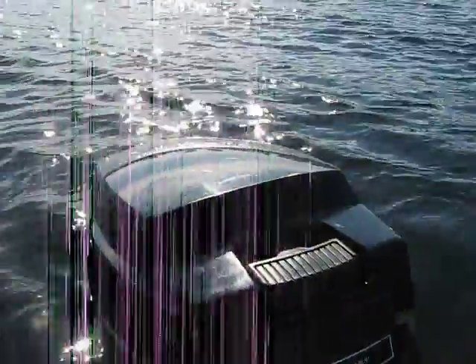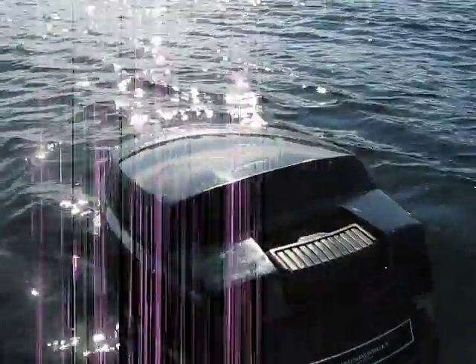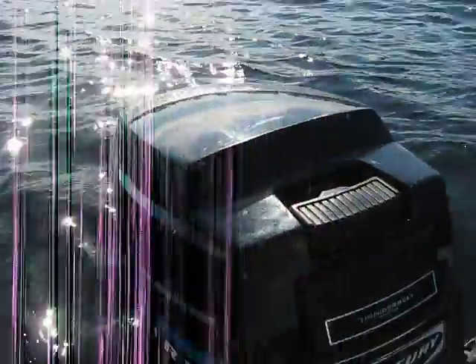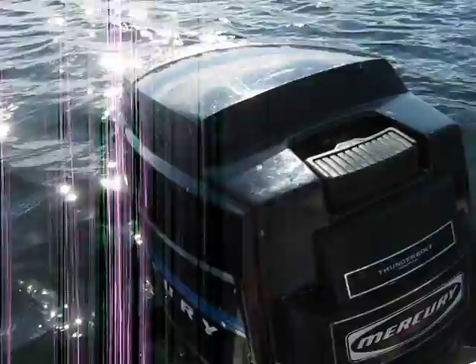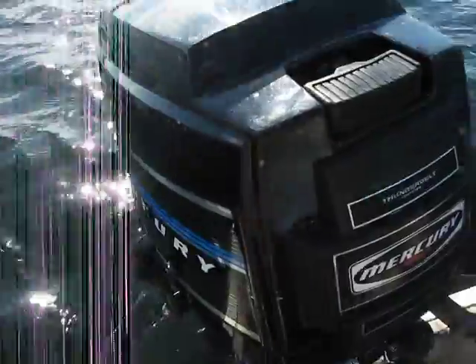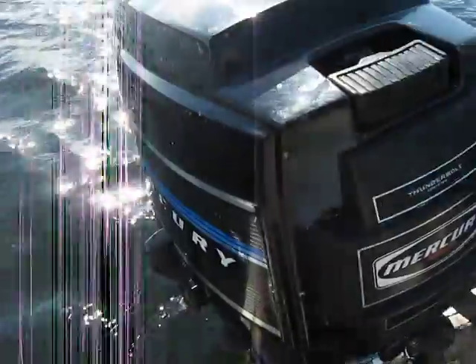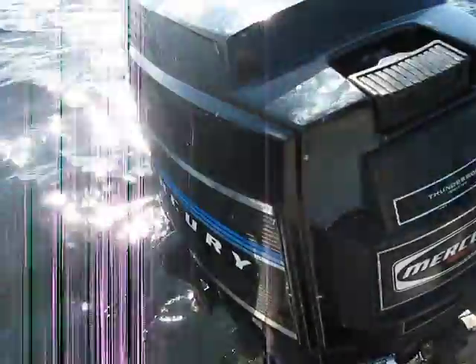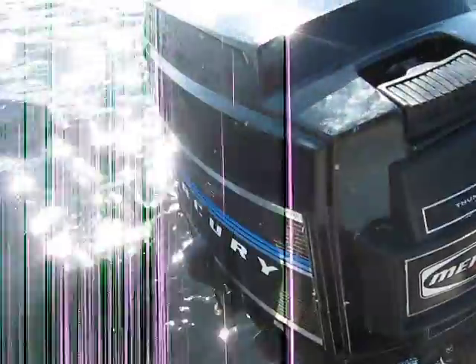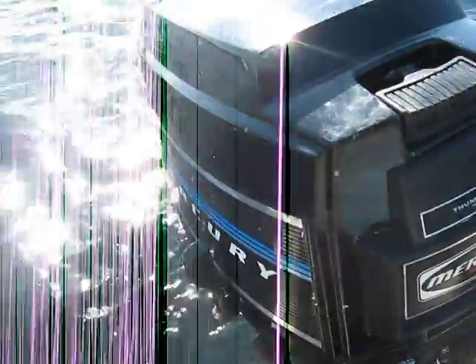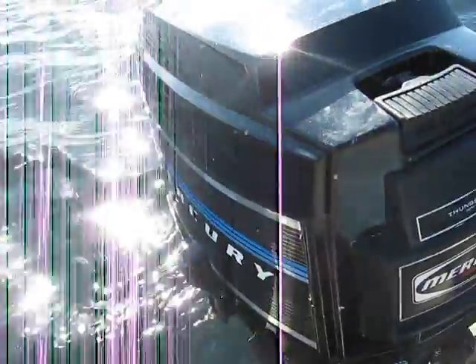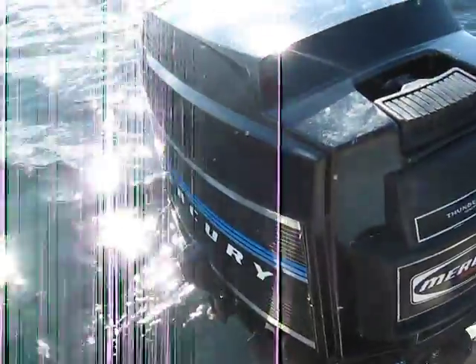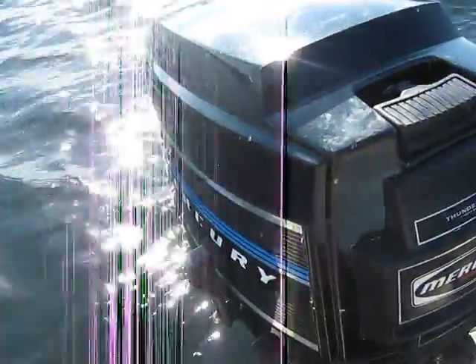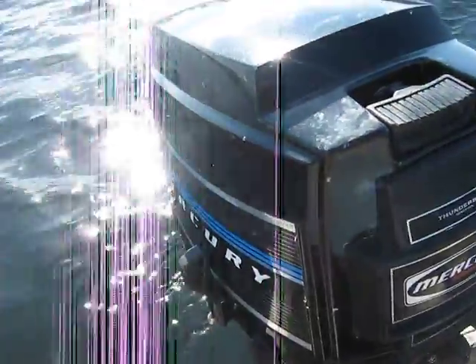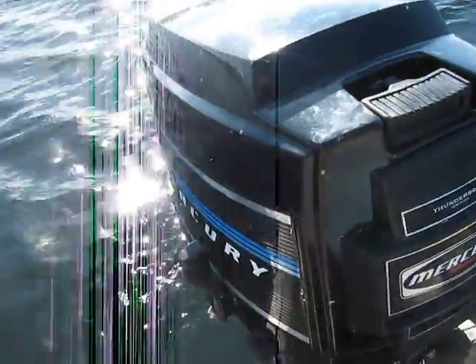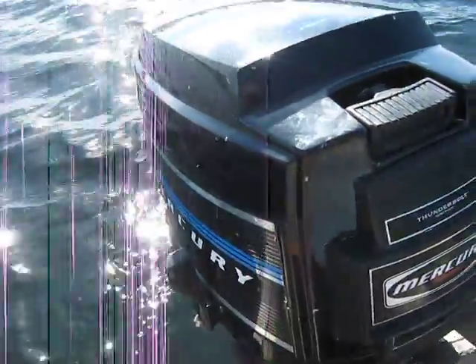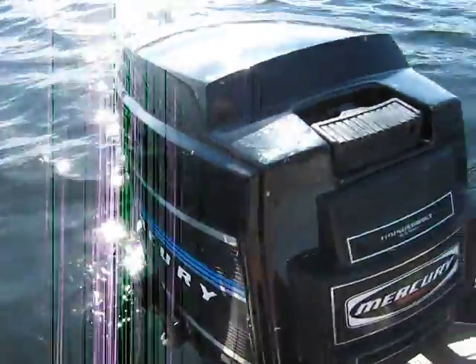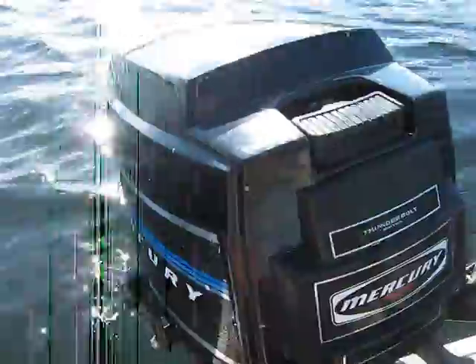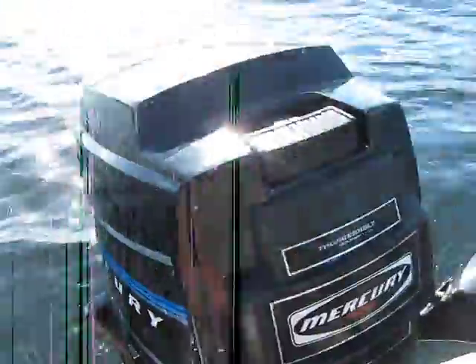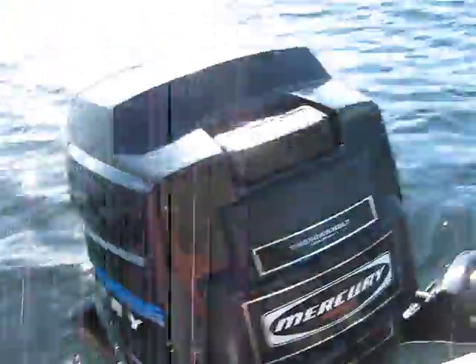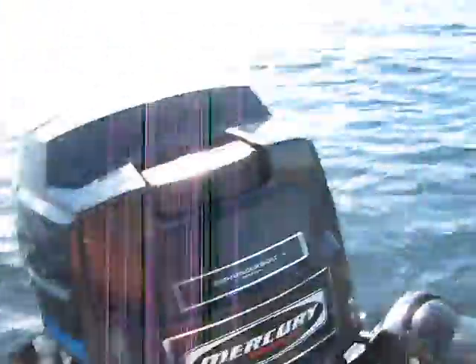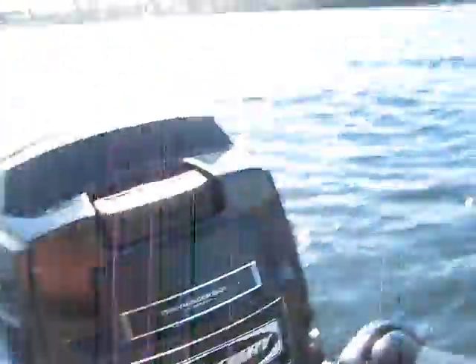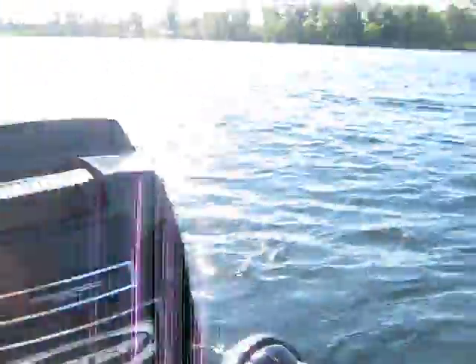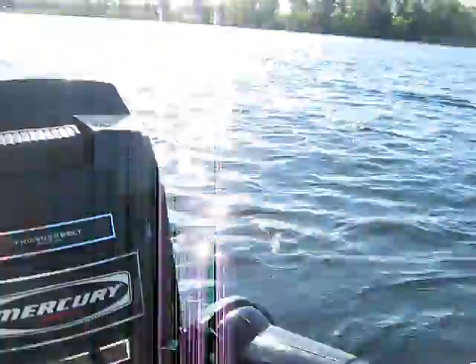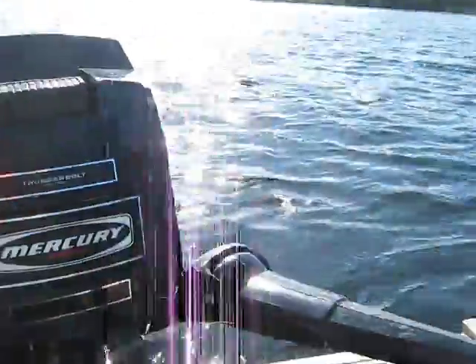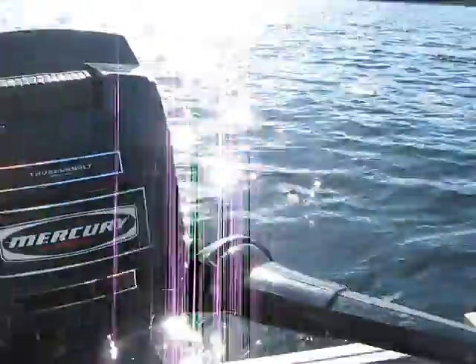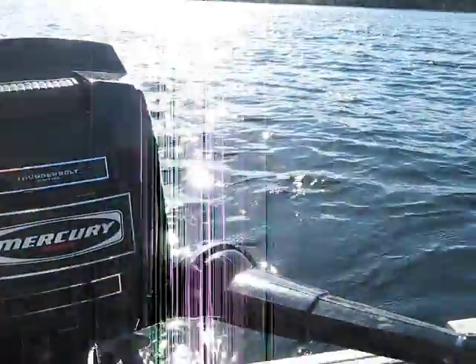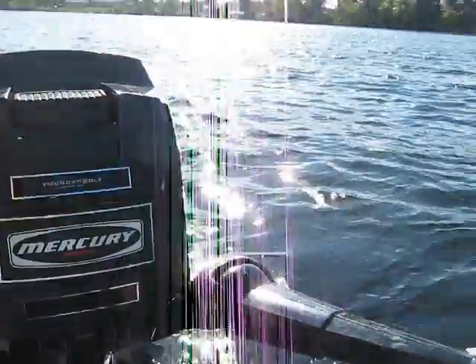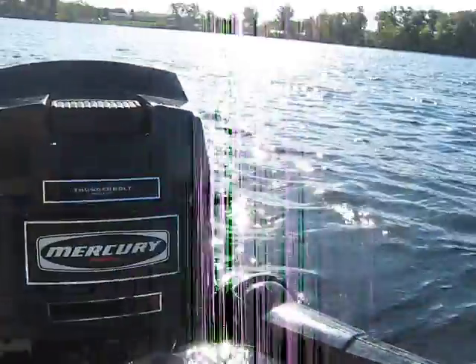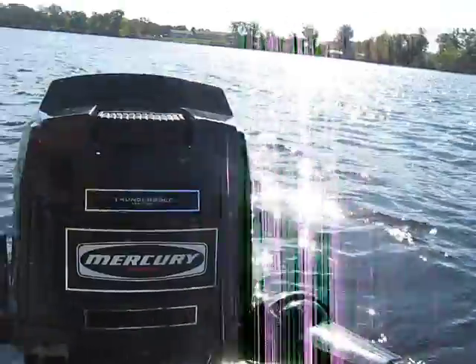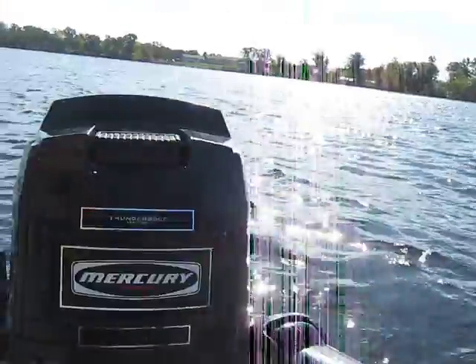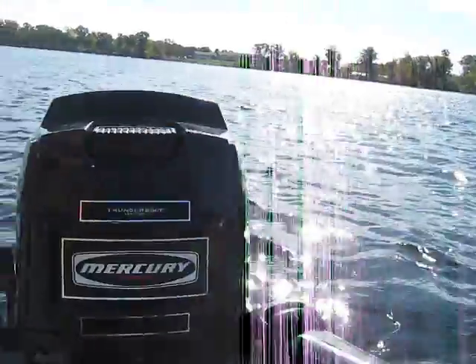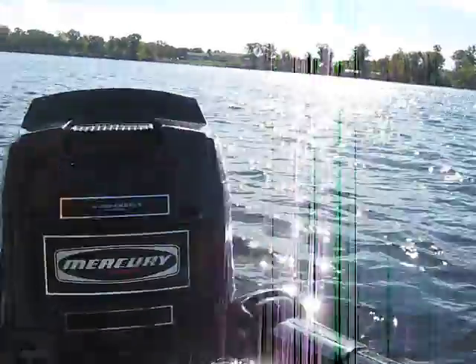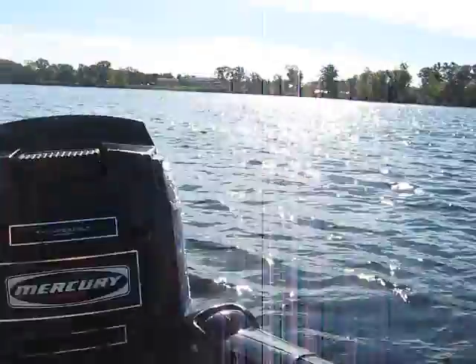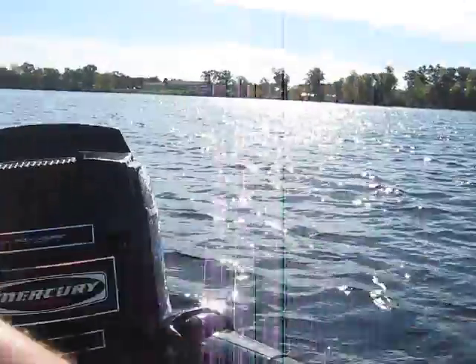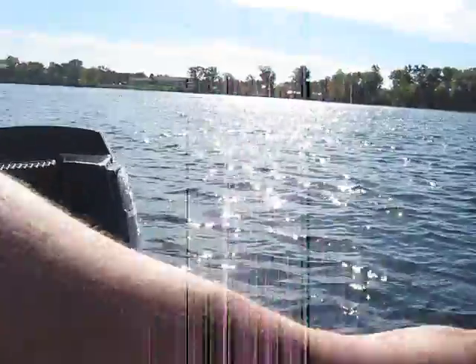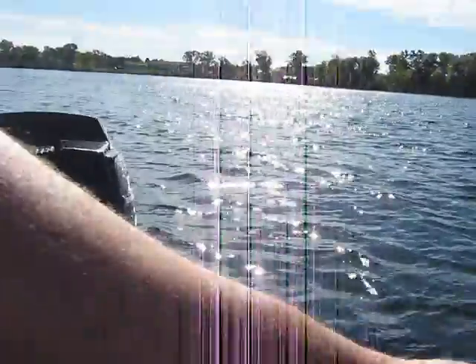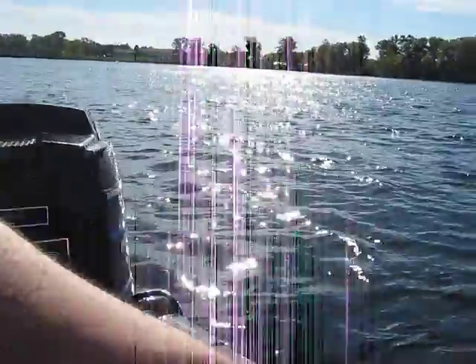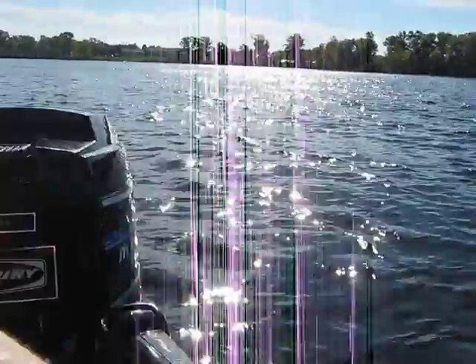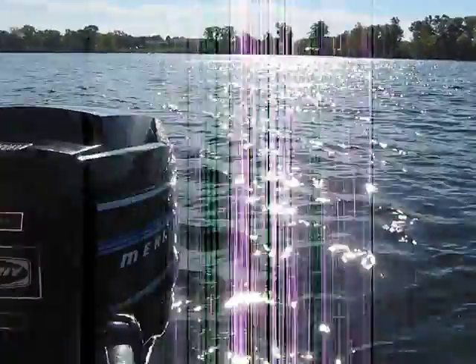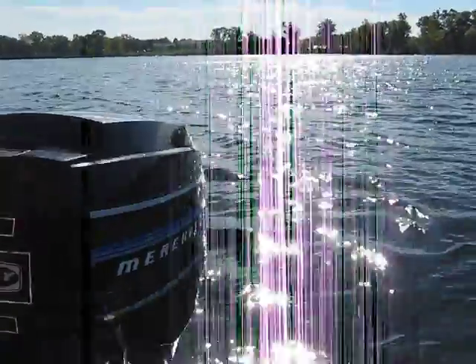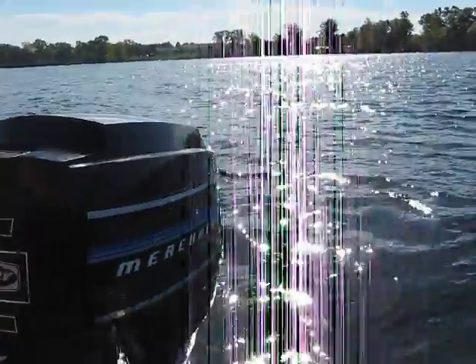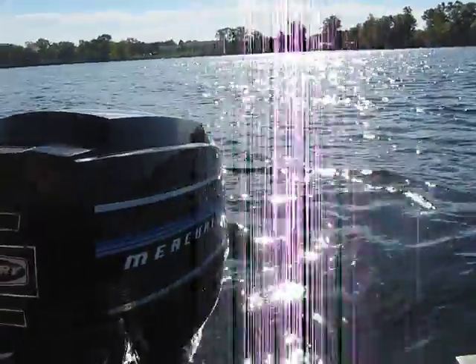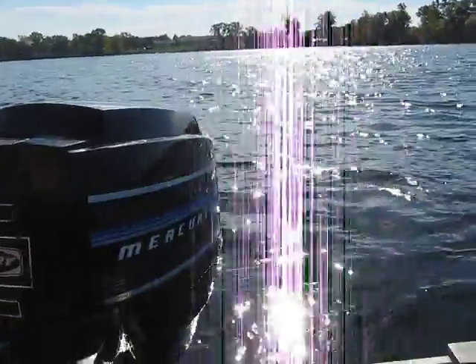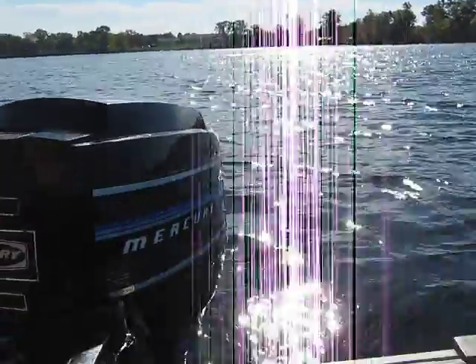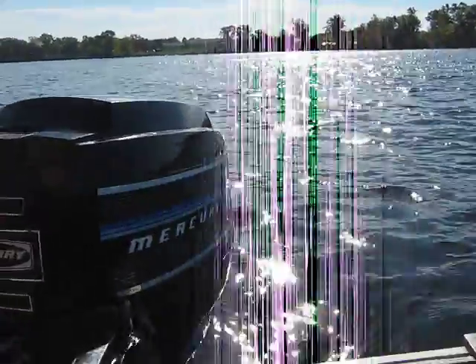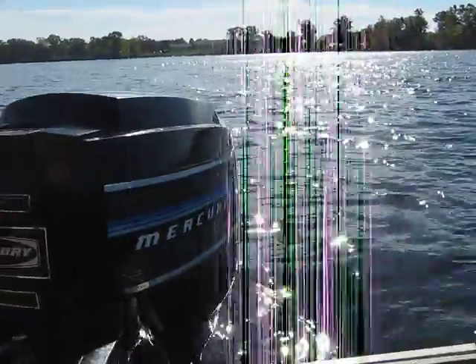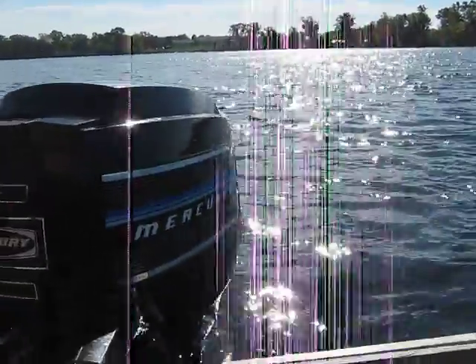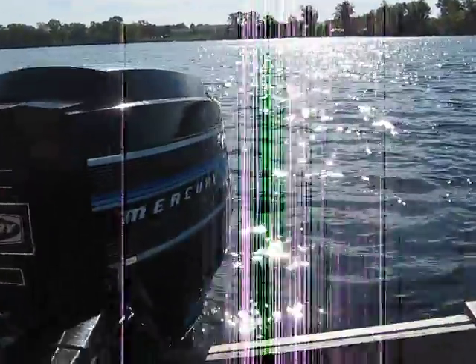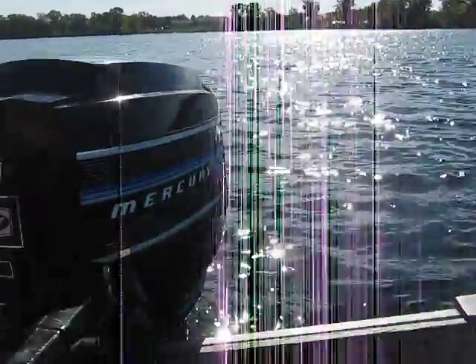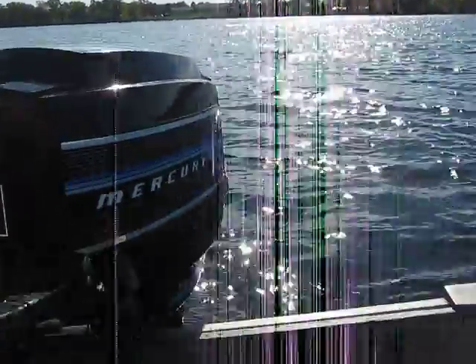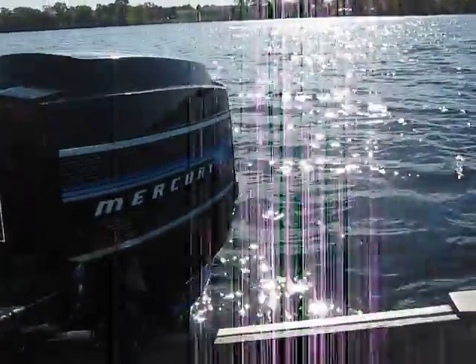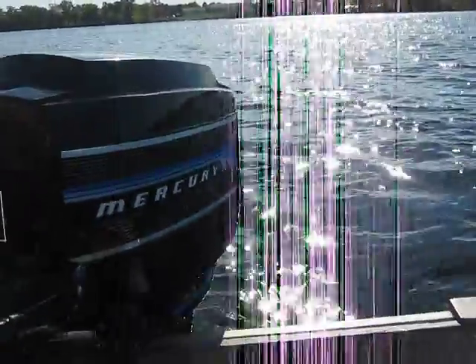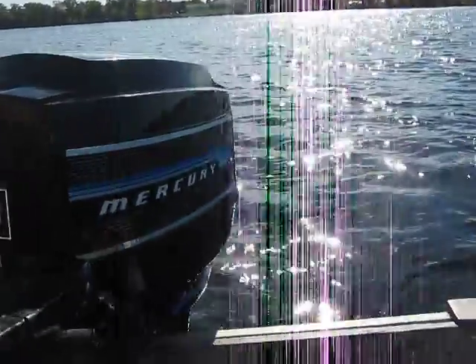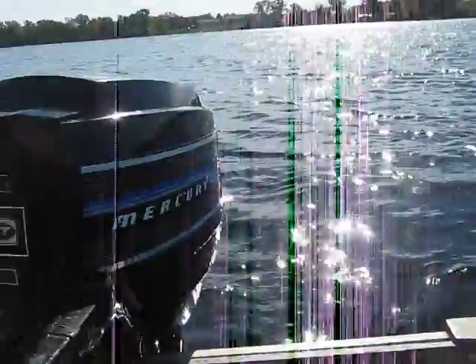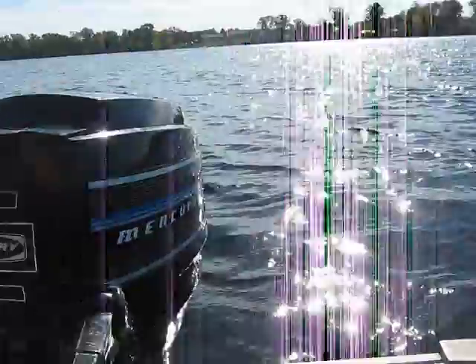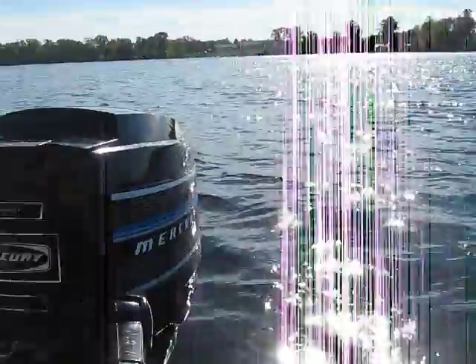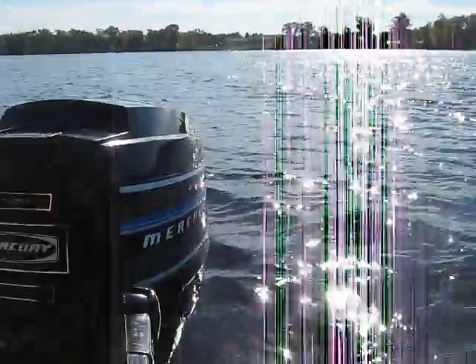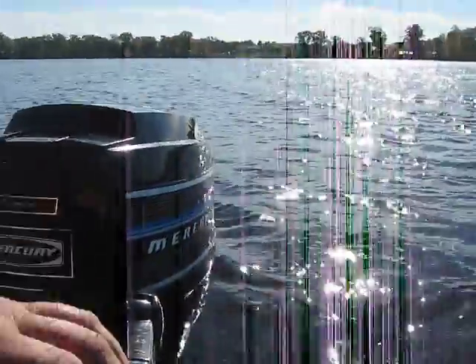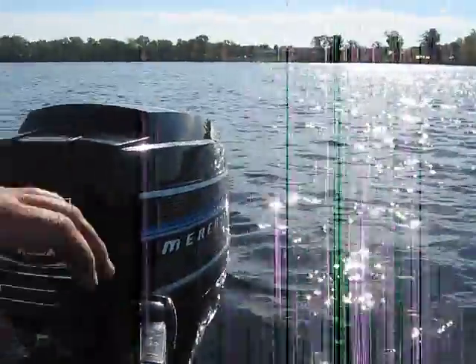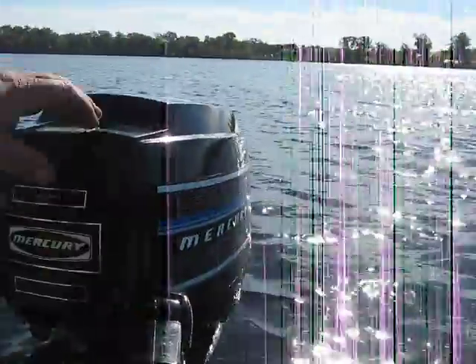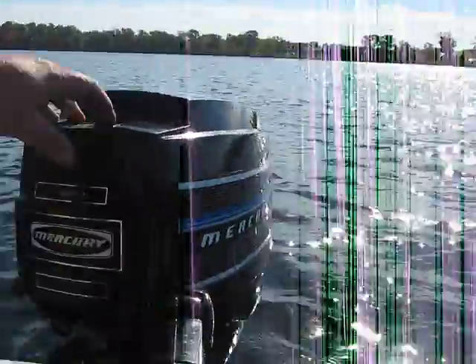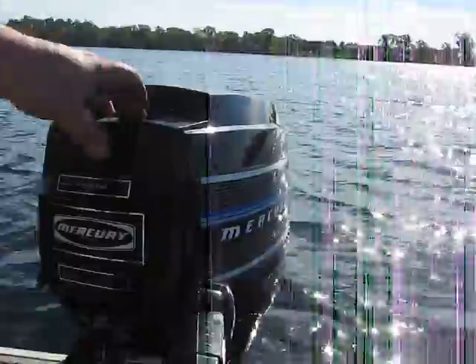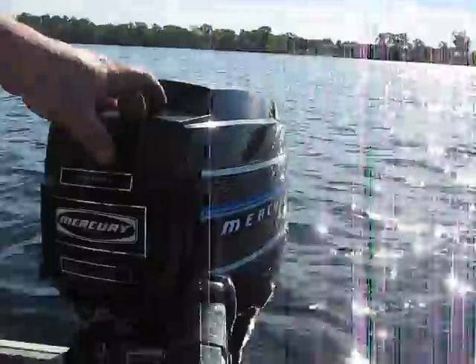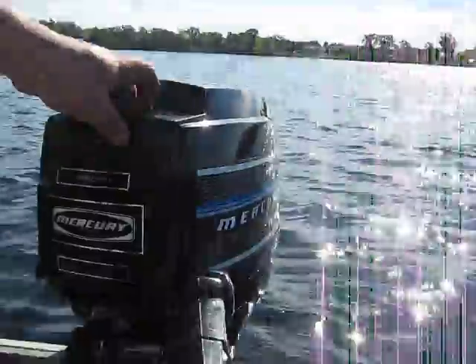Went through it, did a big service to it — new water pump, went through the fuel system — and it seems to run pretty good, so we'll do a little demonstration on this one.